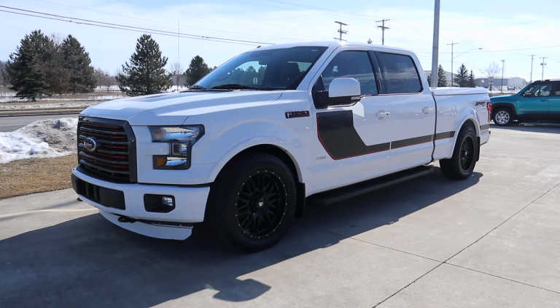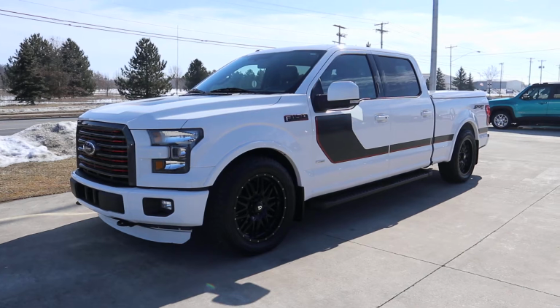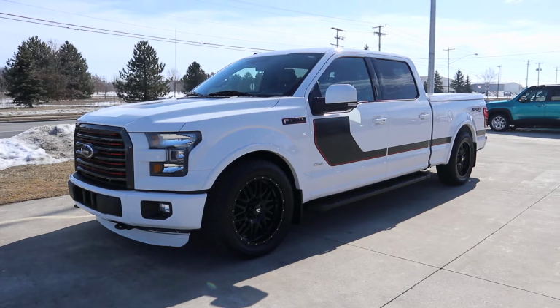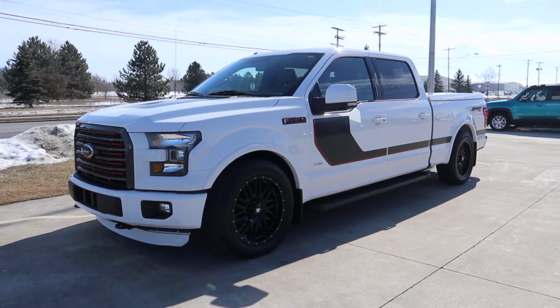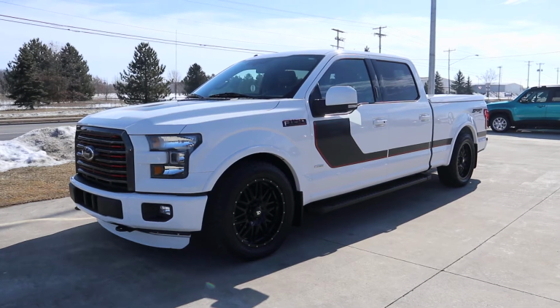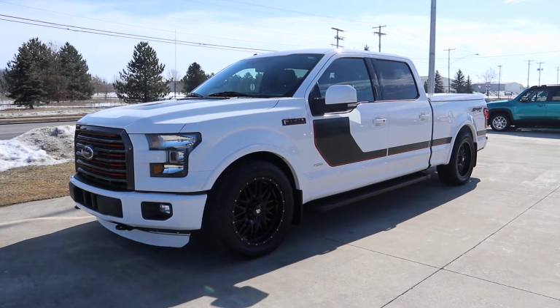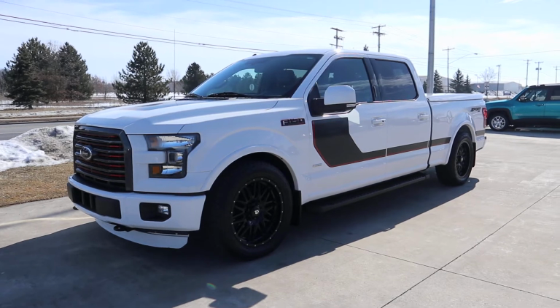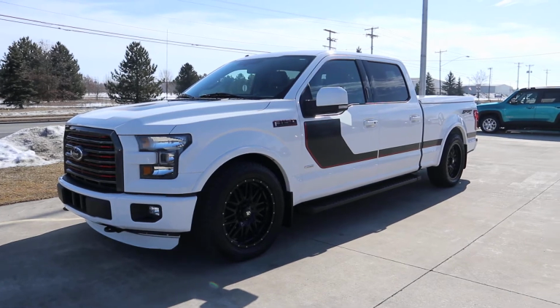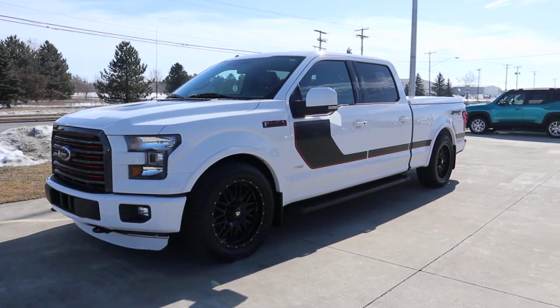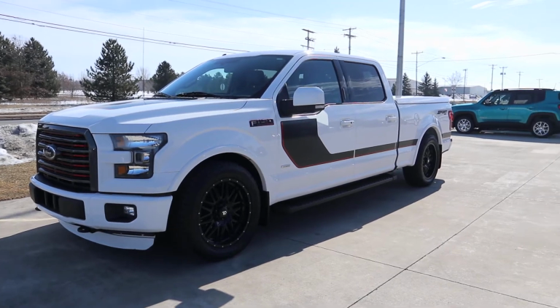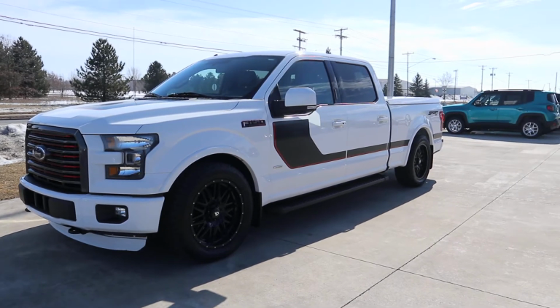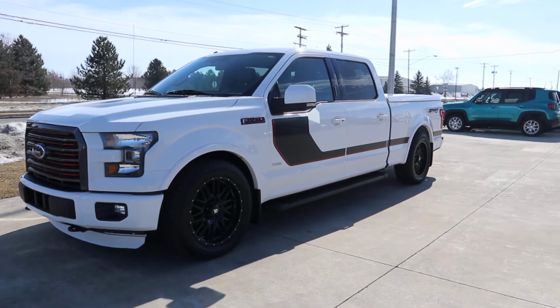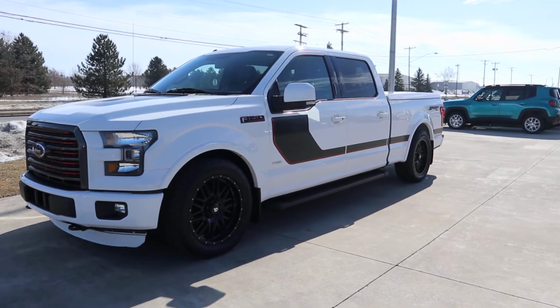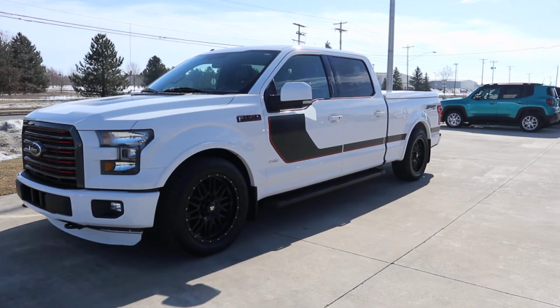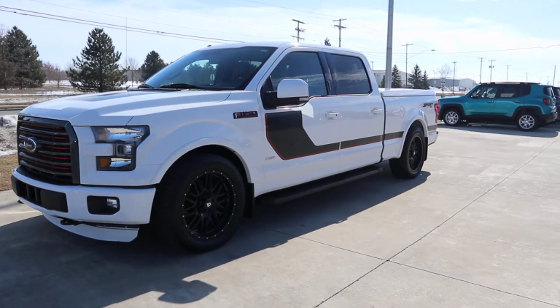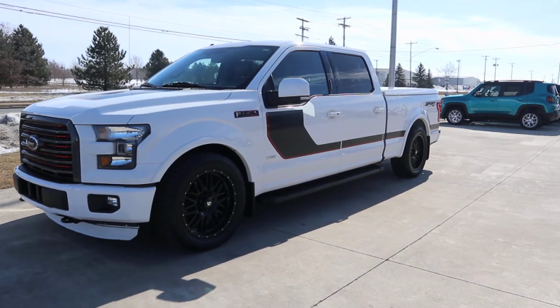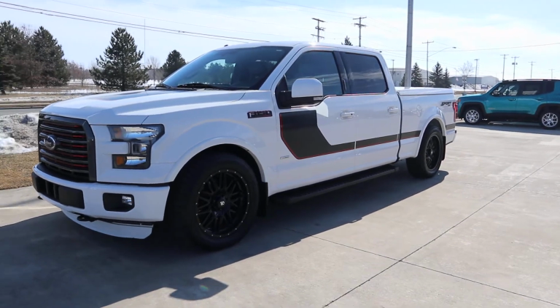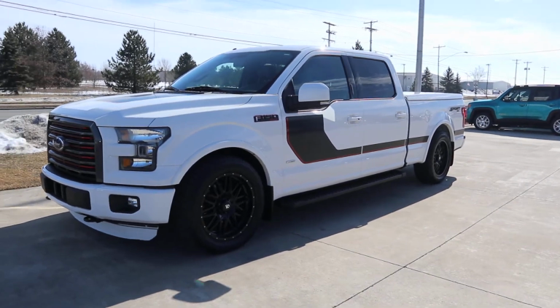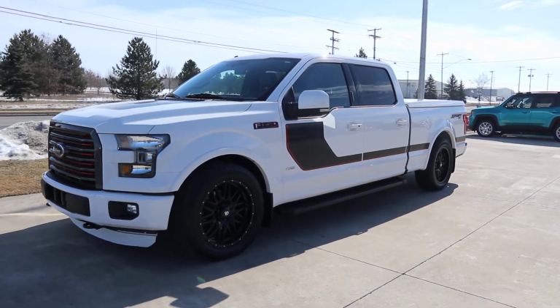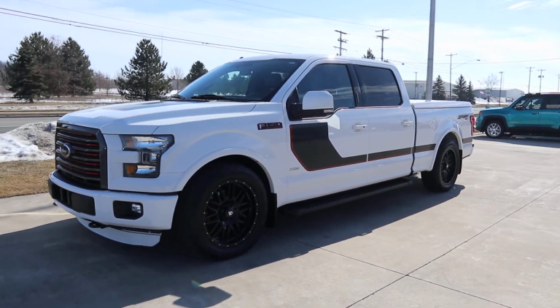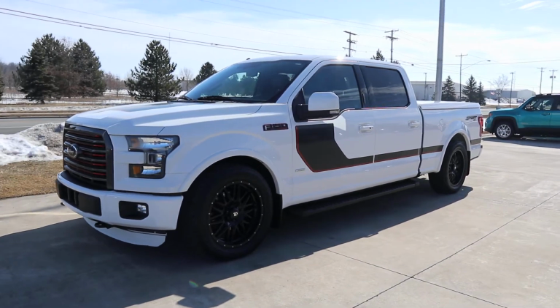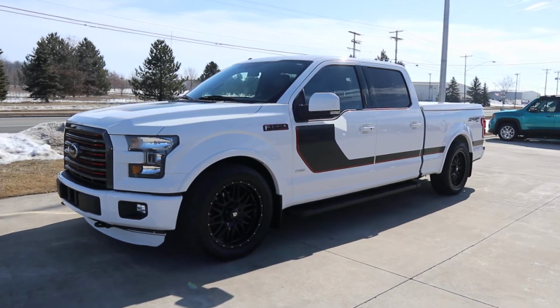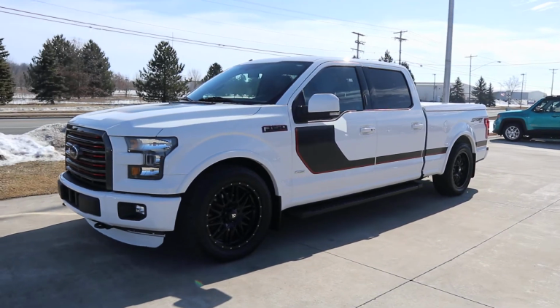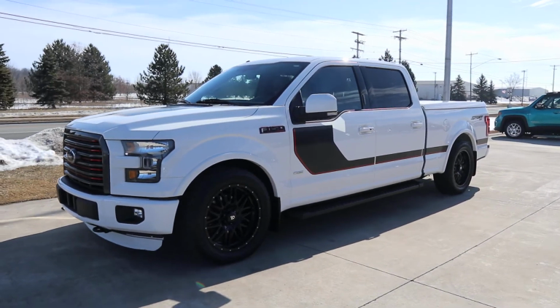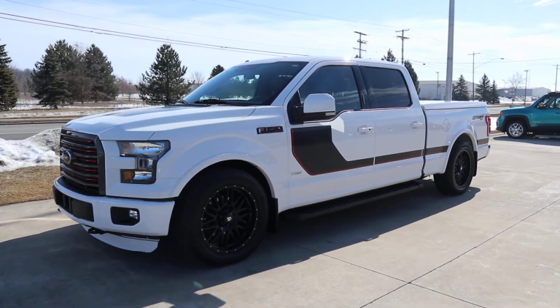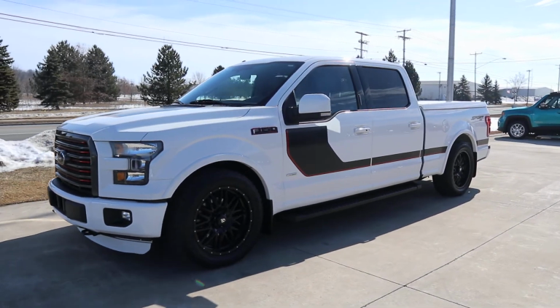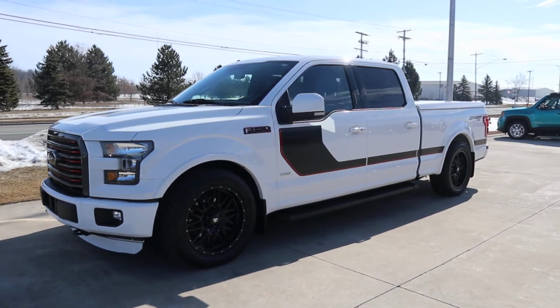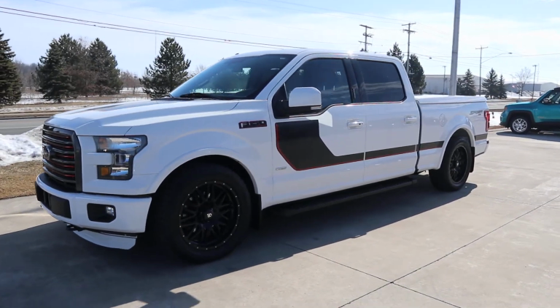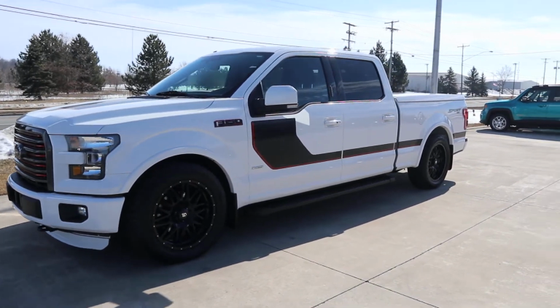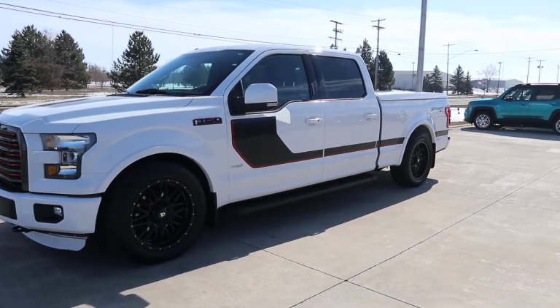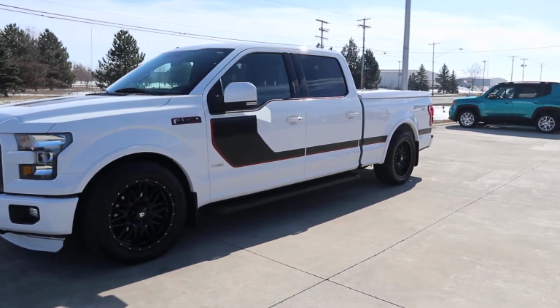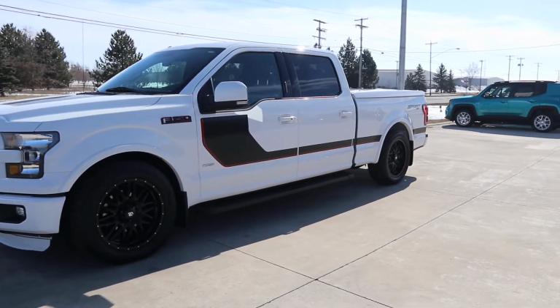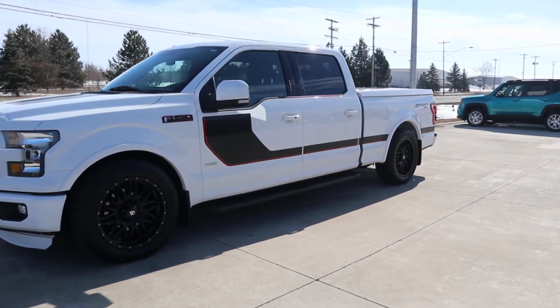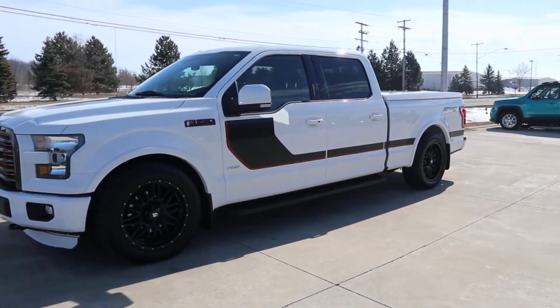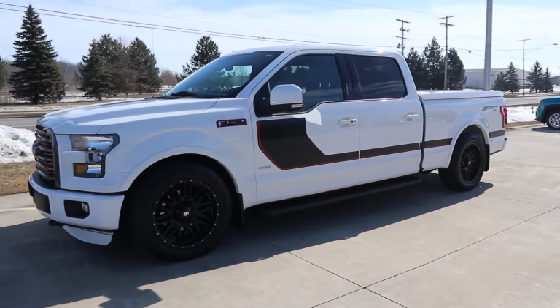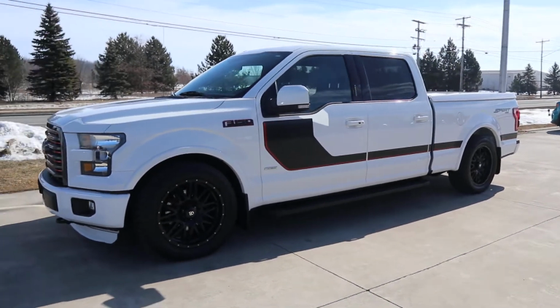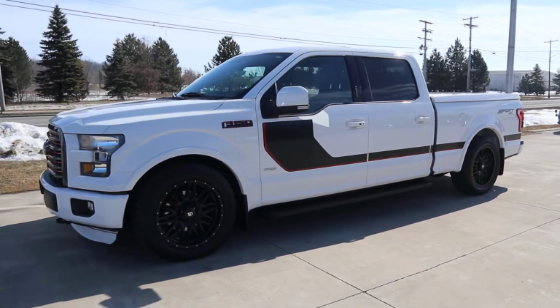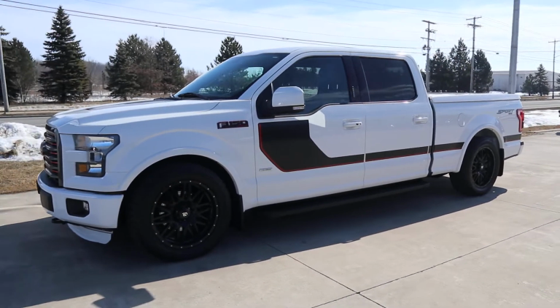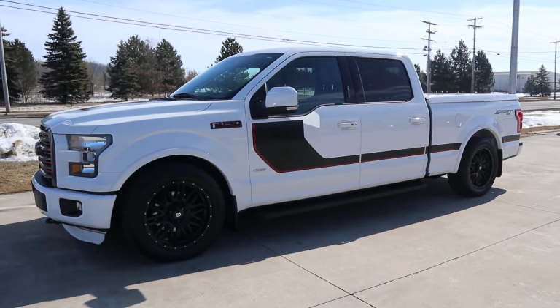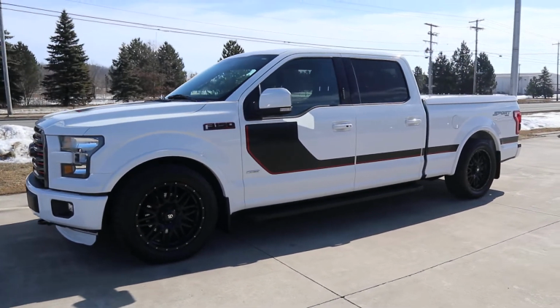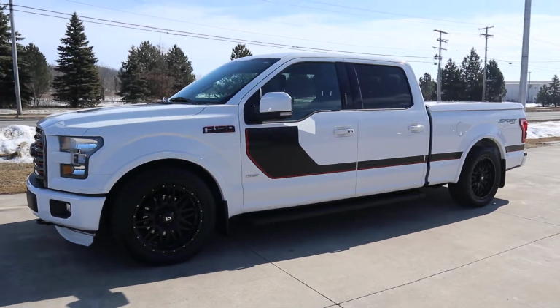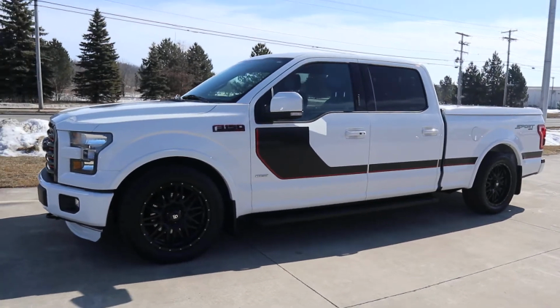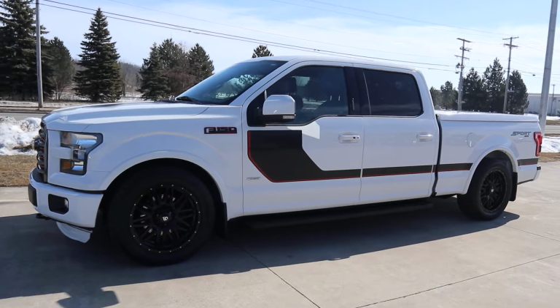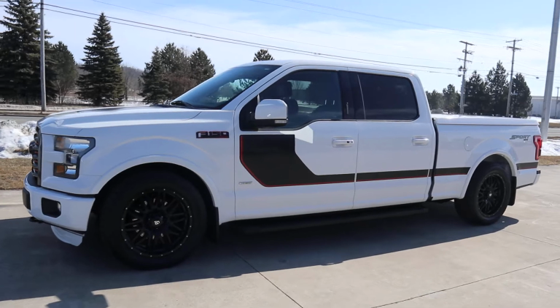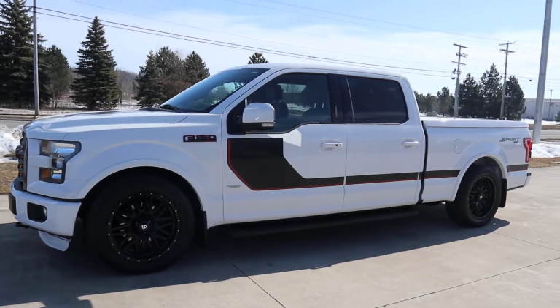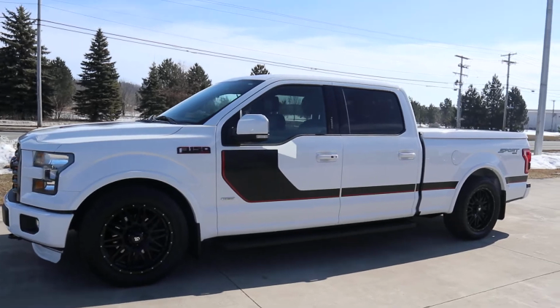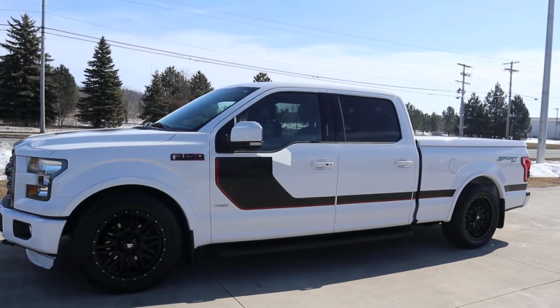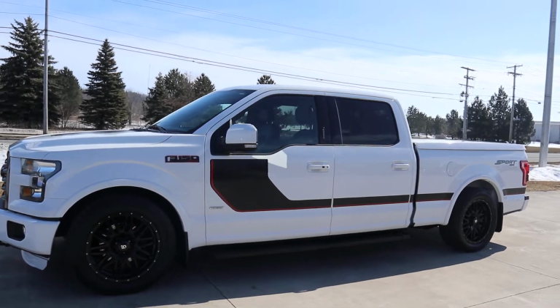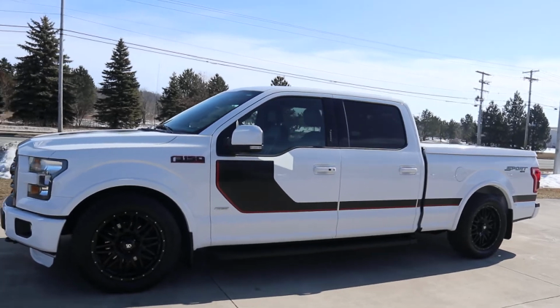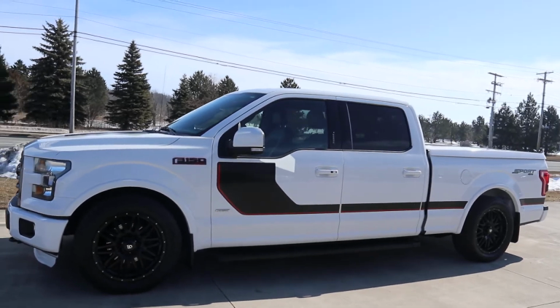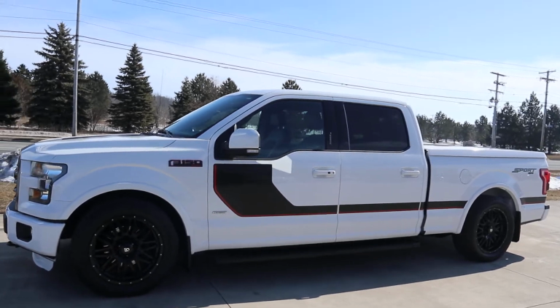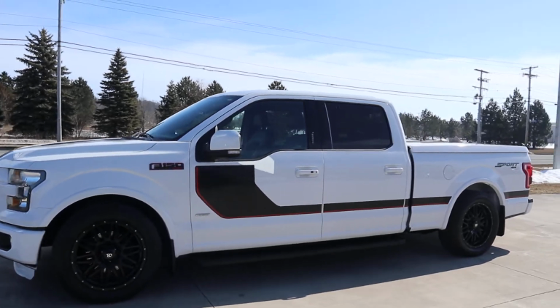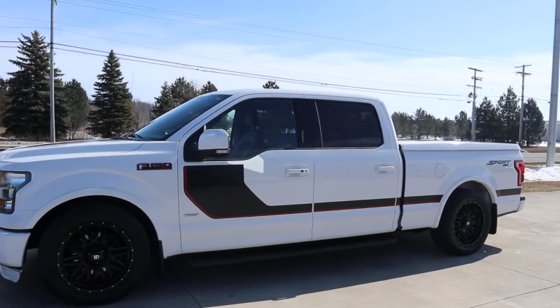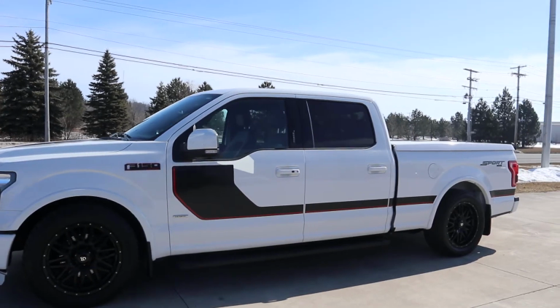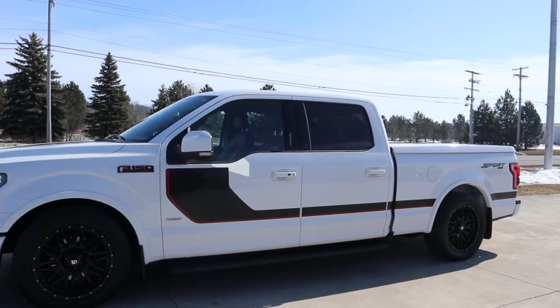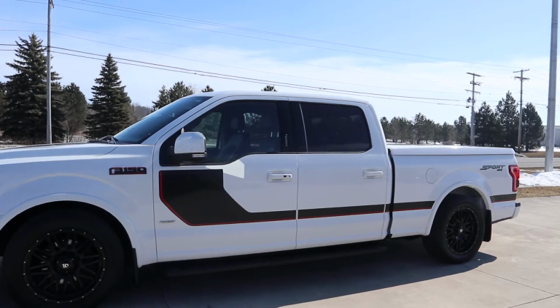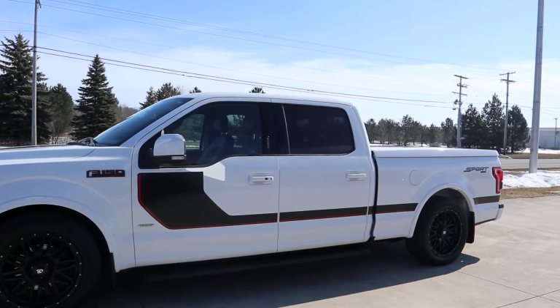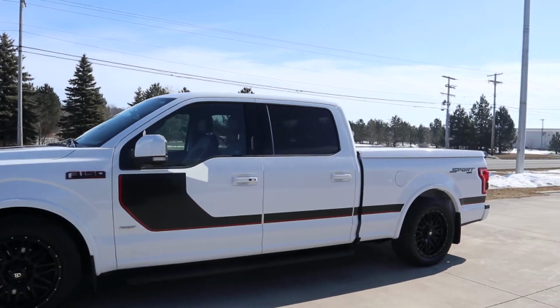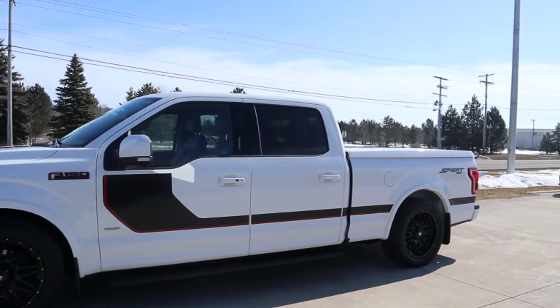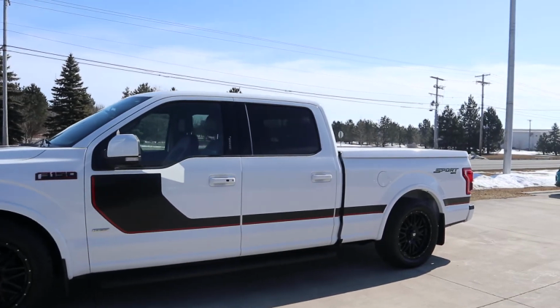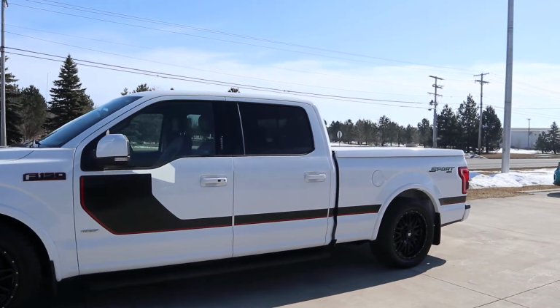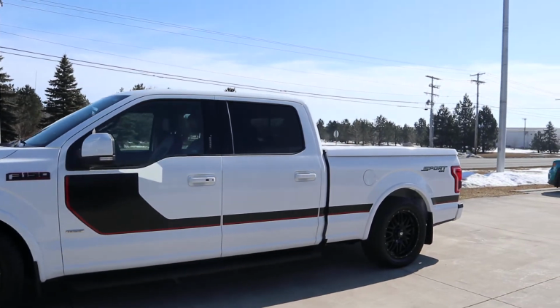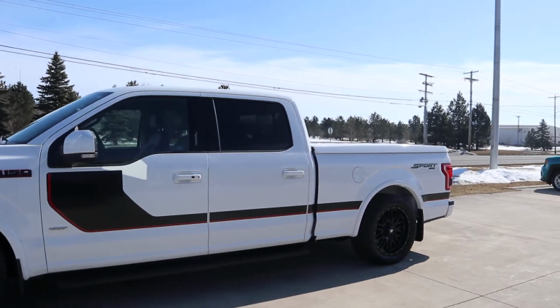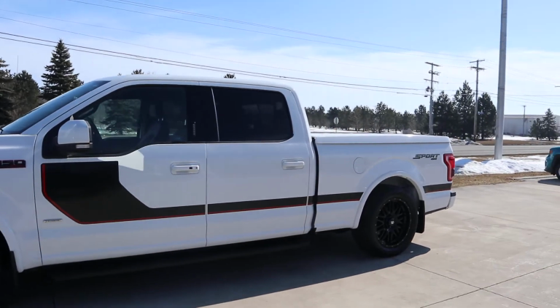Angel here at Terry Henricks Chrysler. We're going to take you on a quick walk around to this 2016 Ford F-150 Lariat Sport.